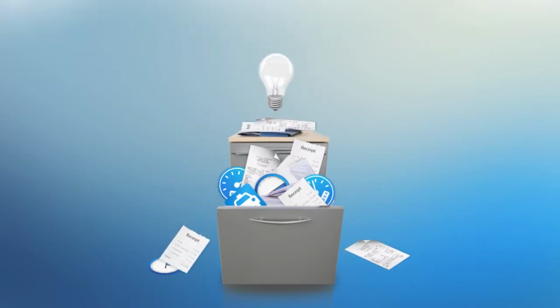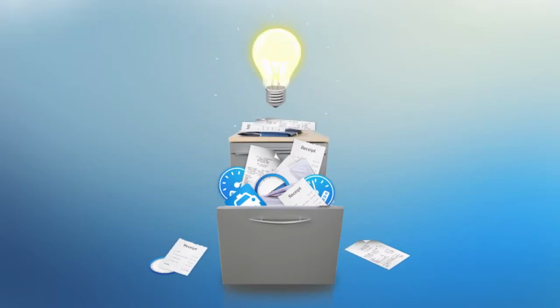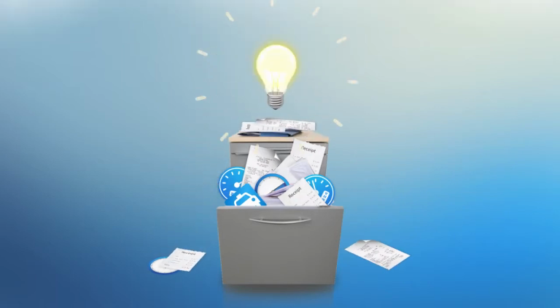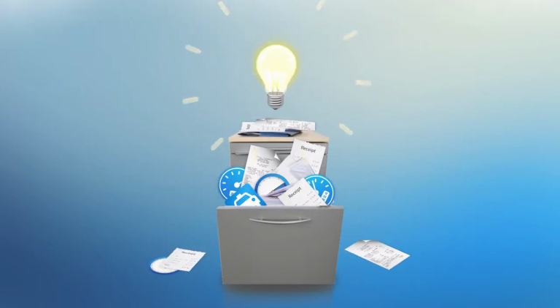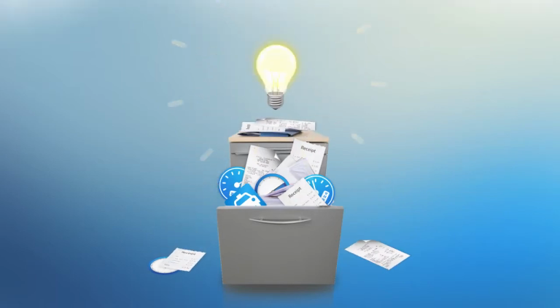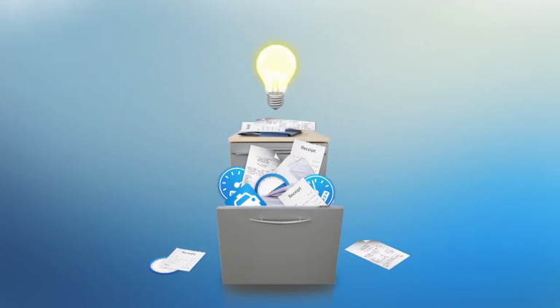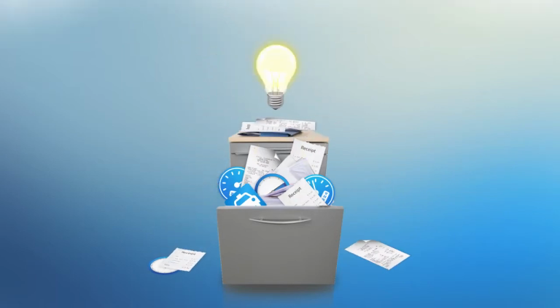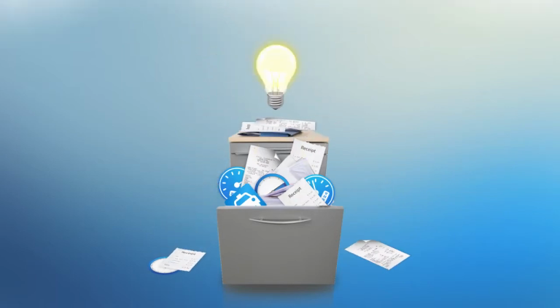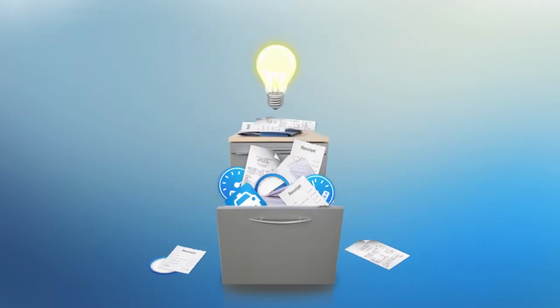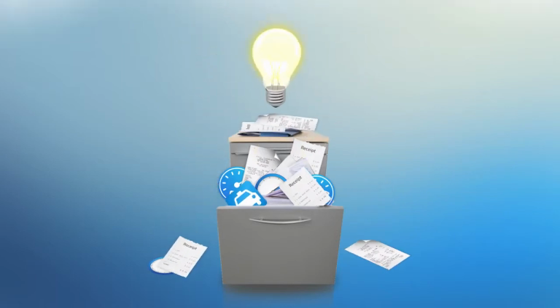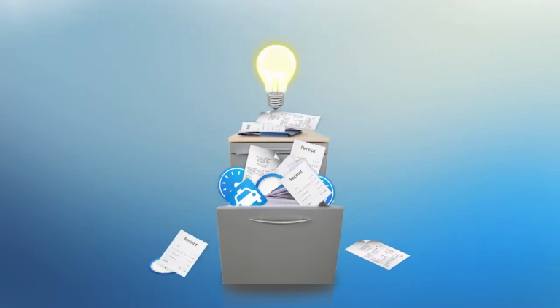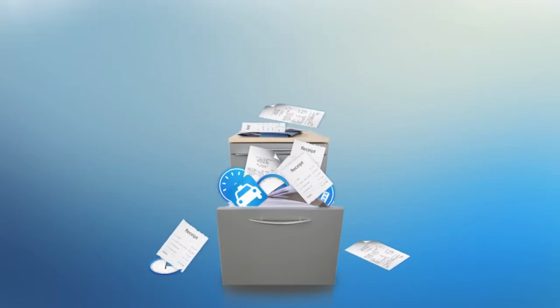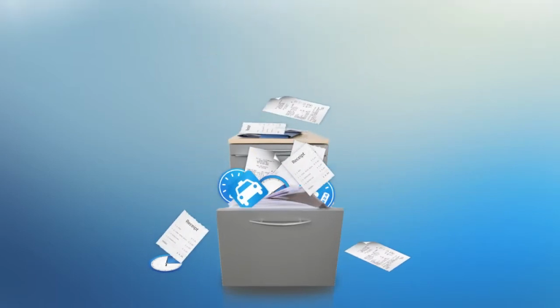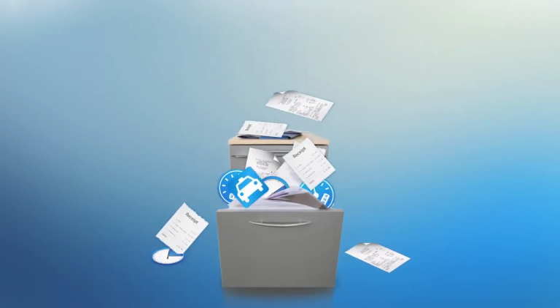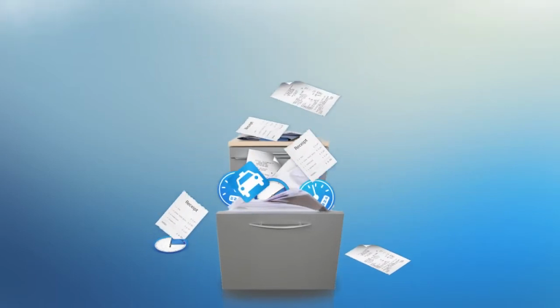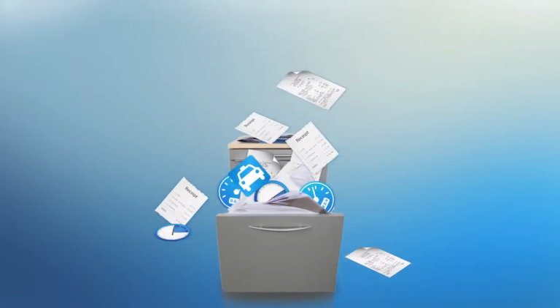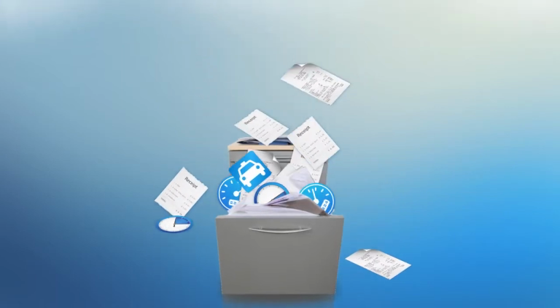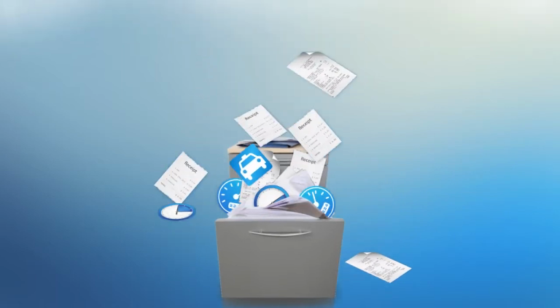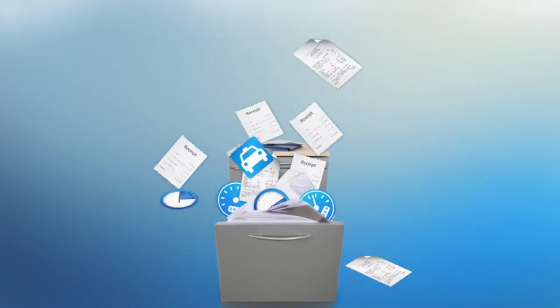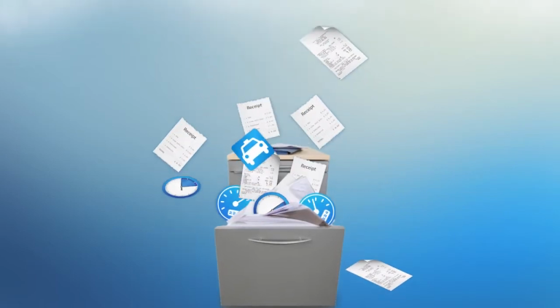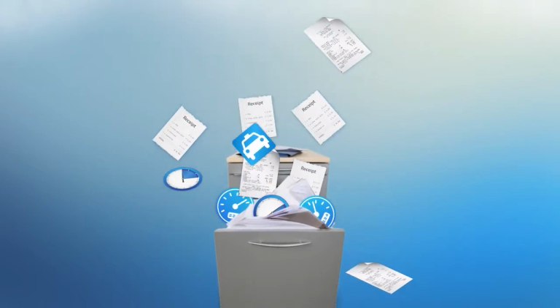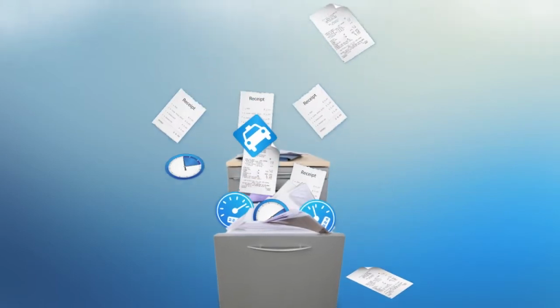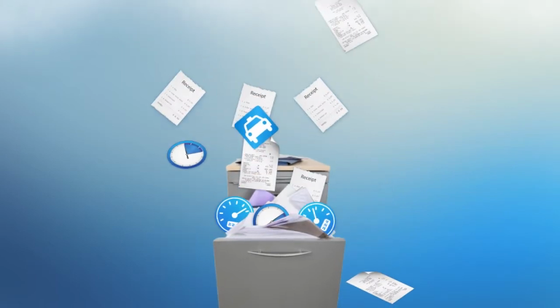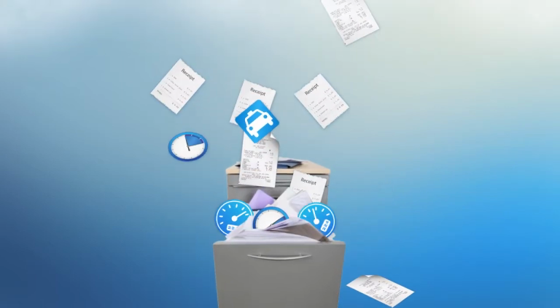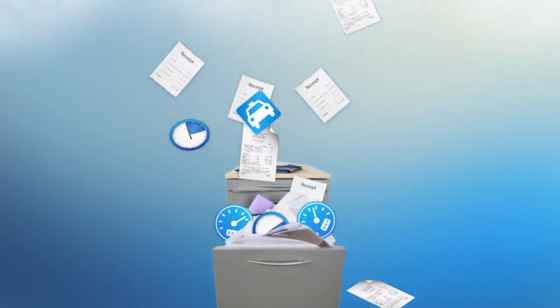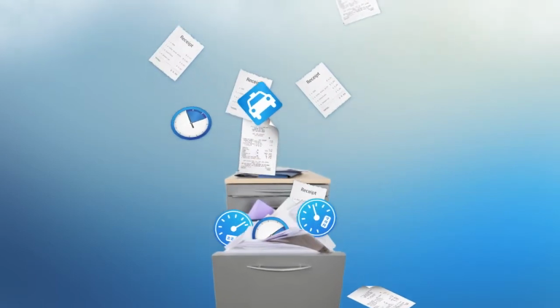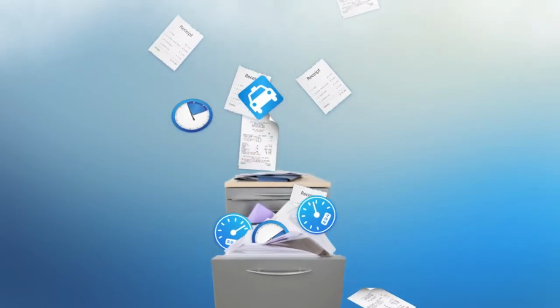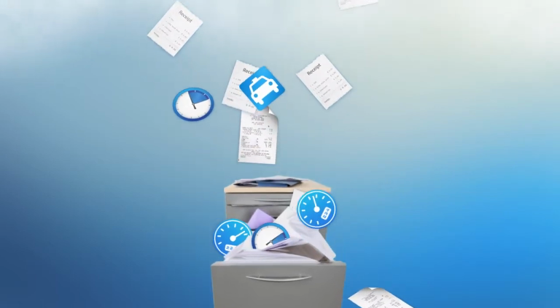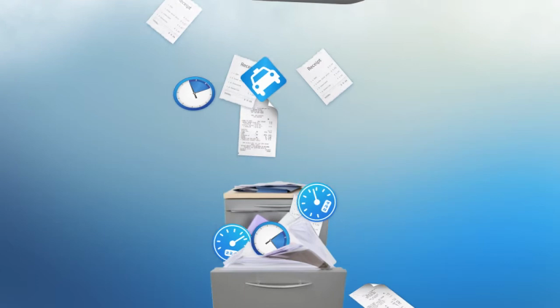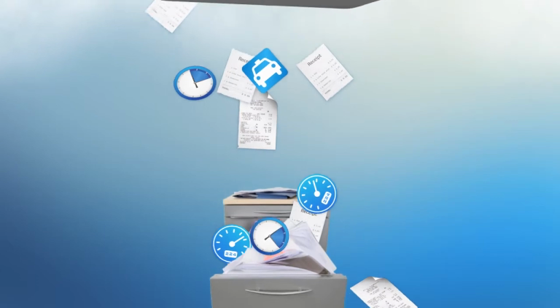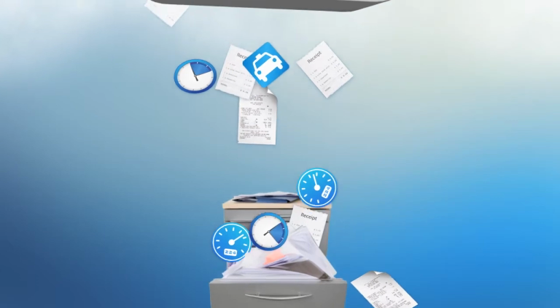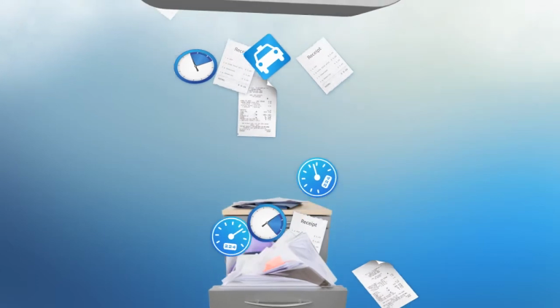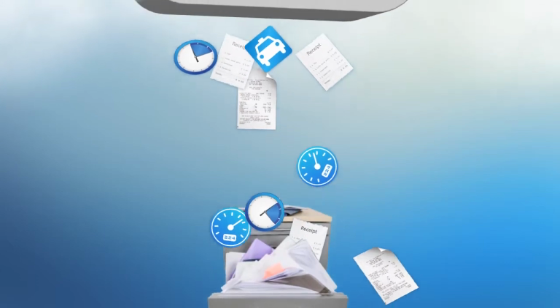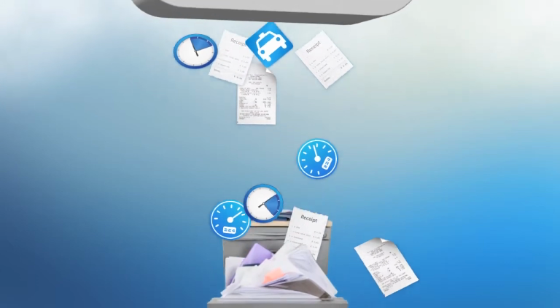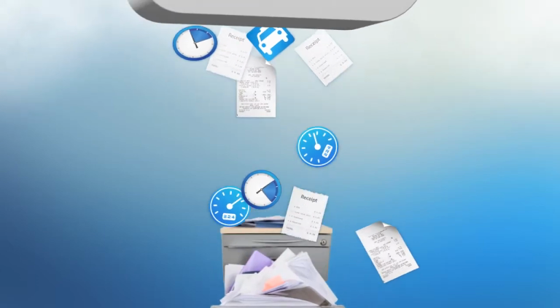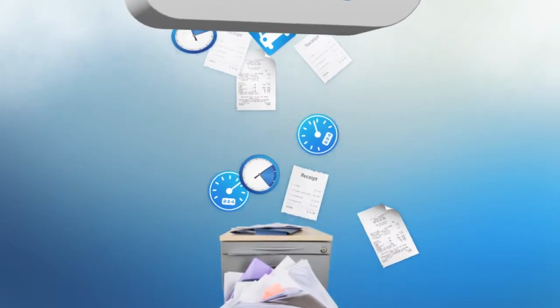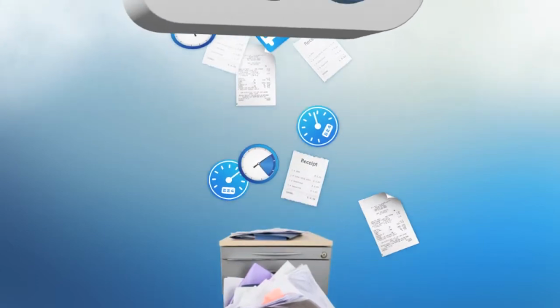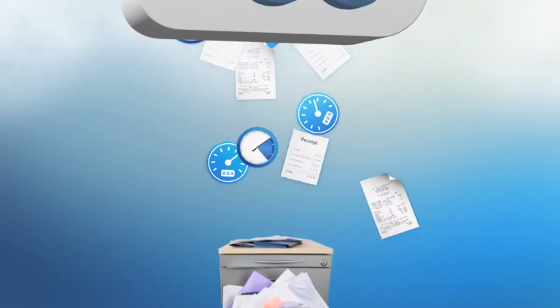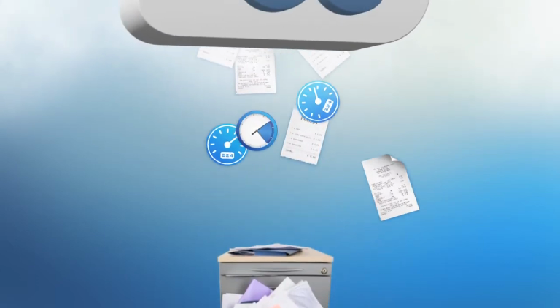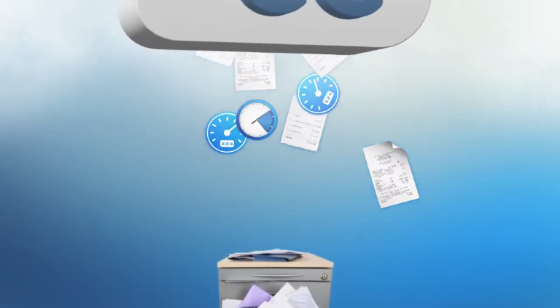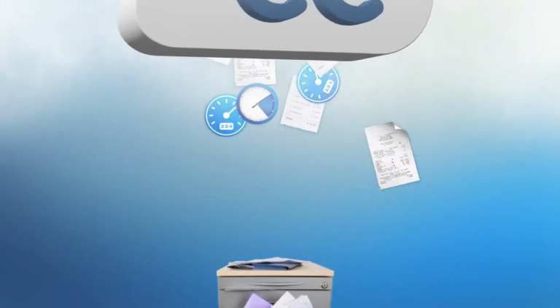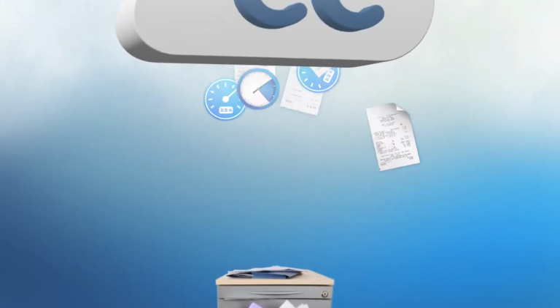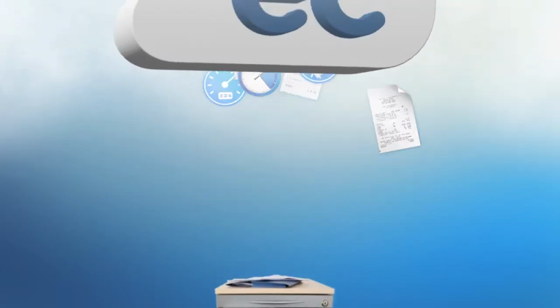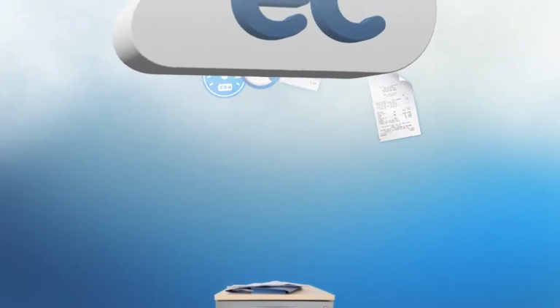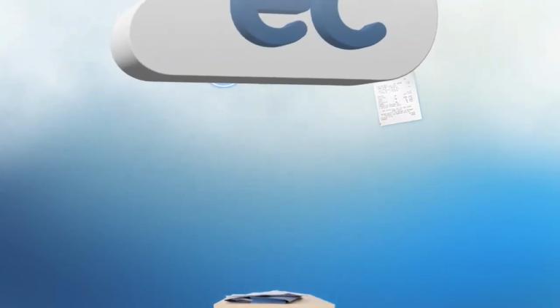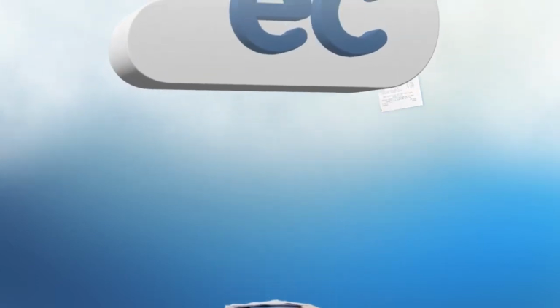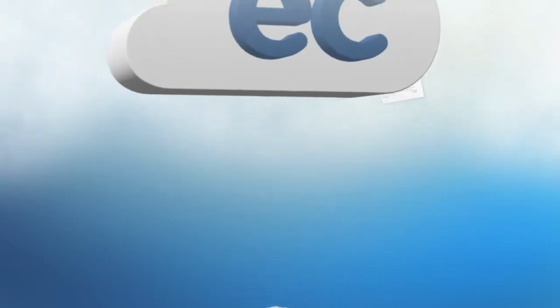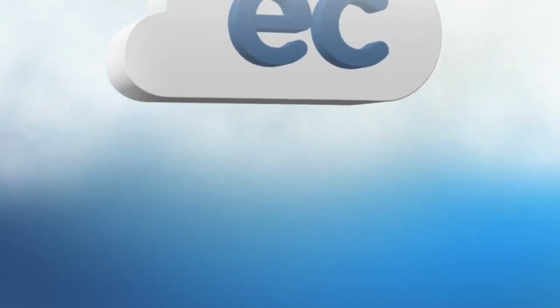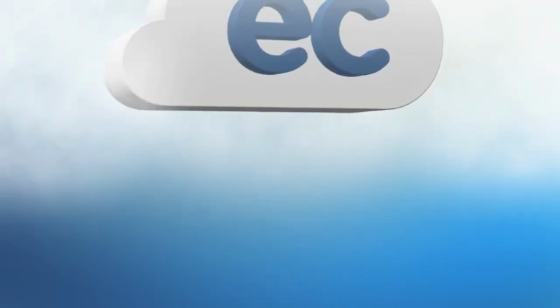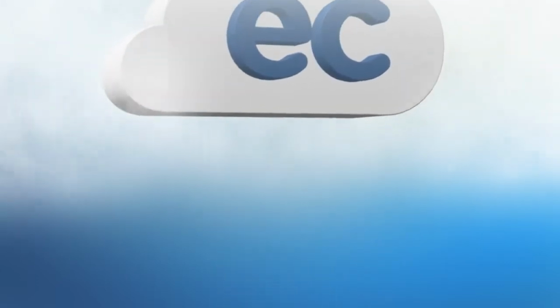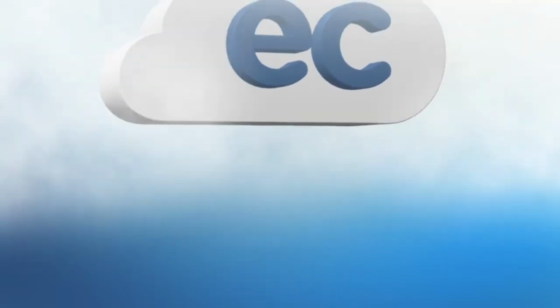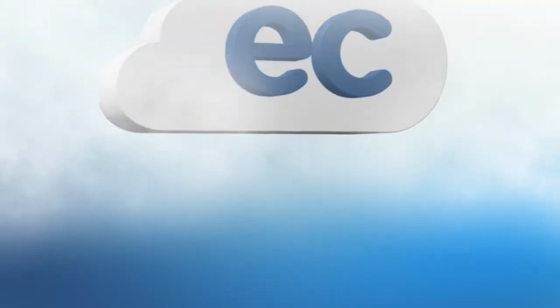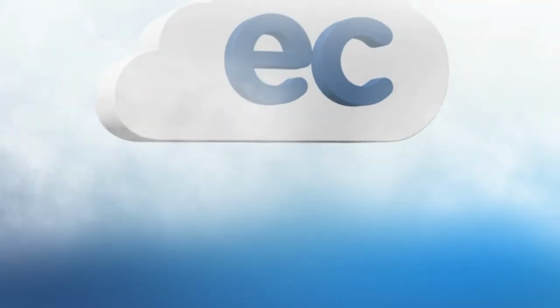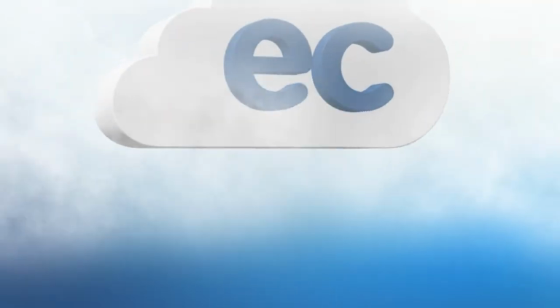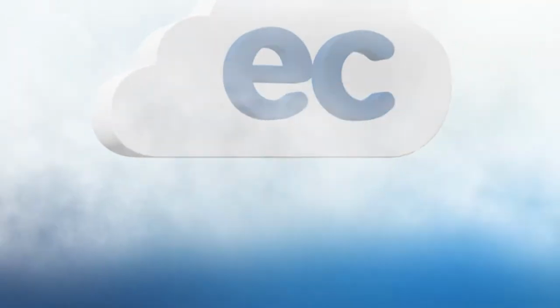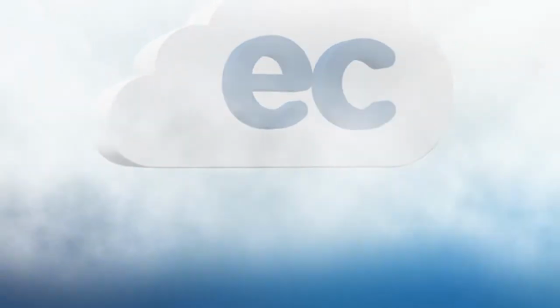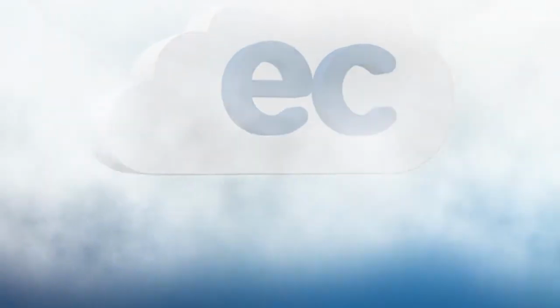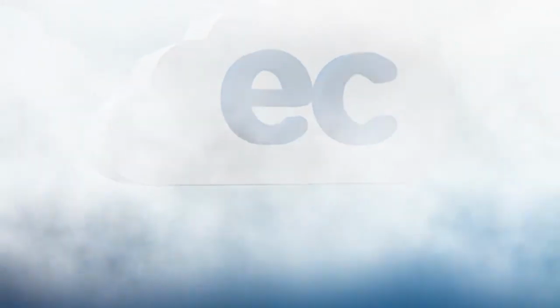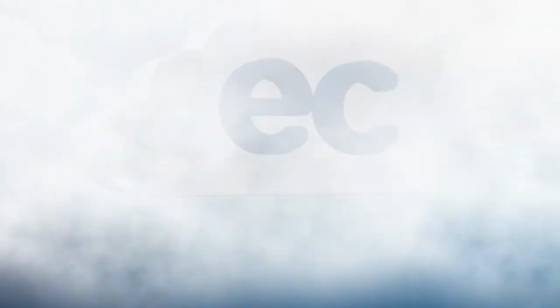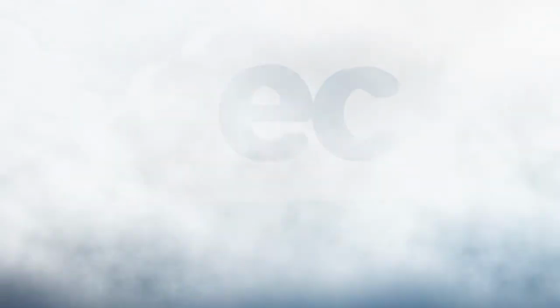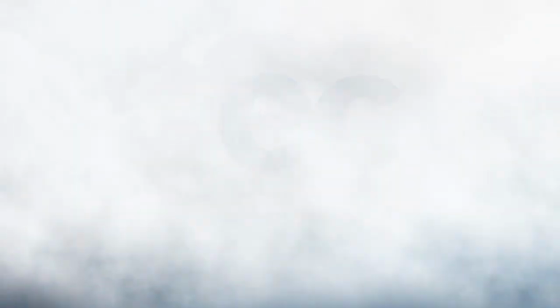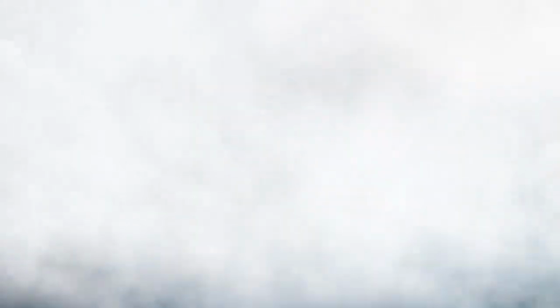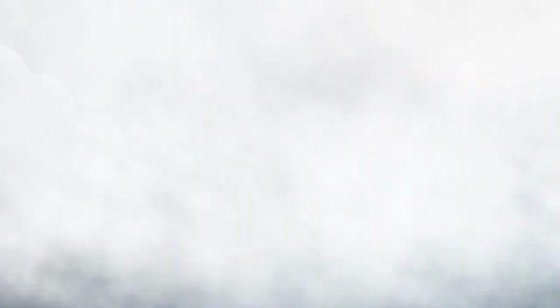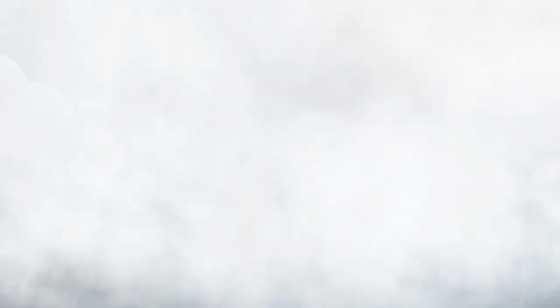We decided there was a better way to manage expense reports, putting the whole process in the cloud — Expense Cloud, that is.